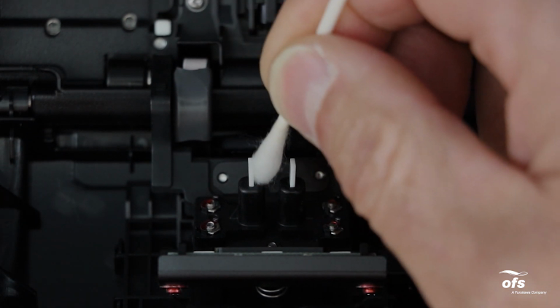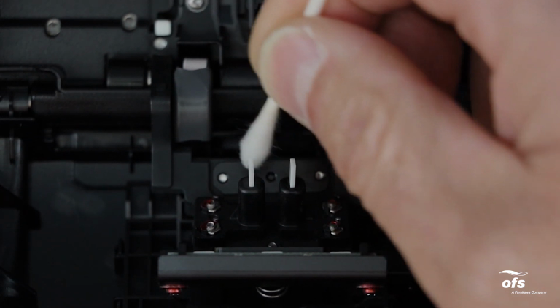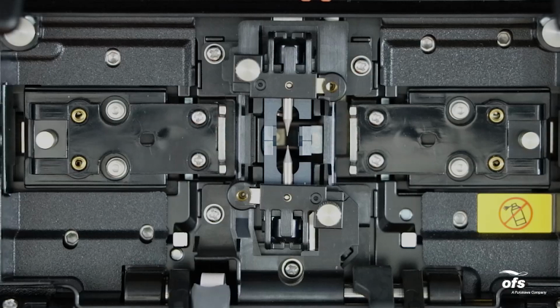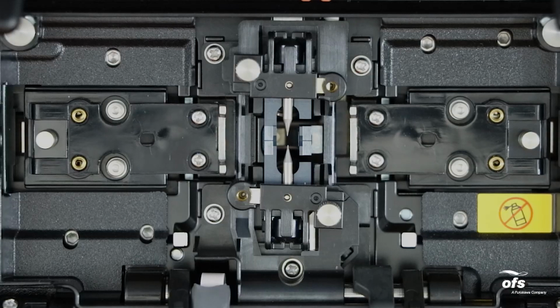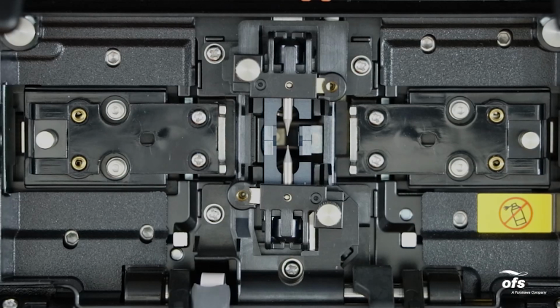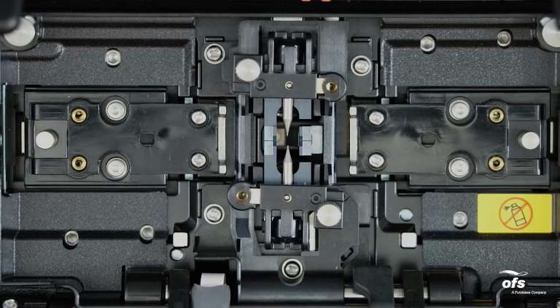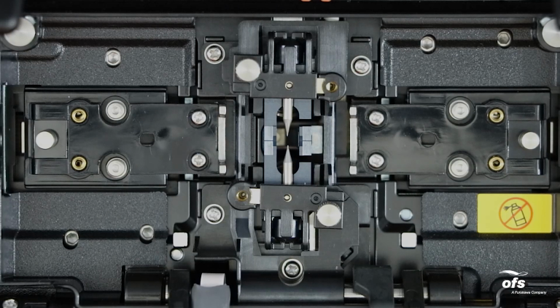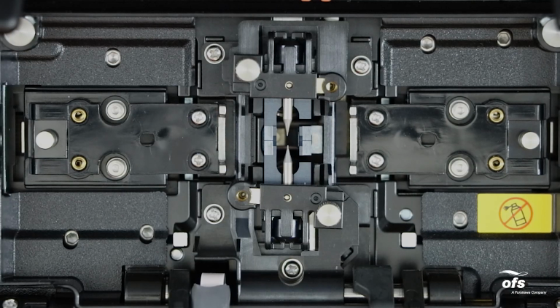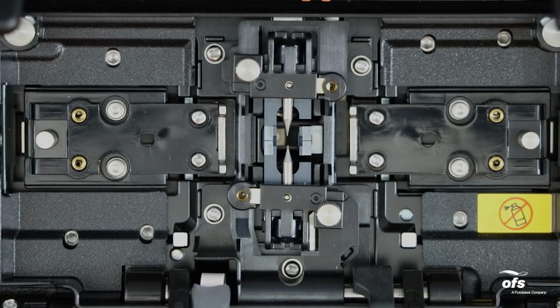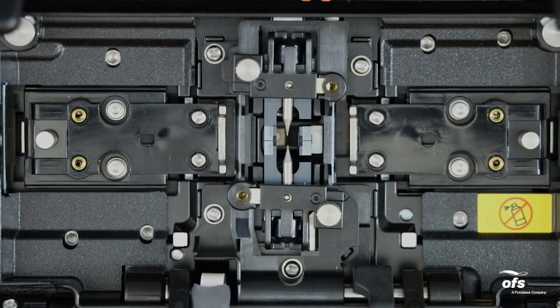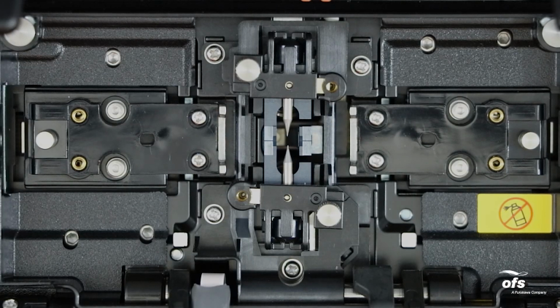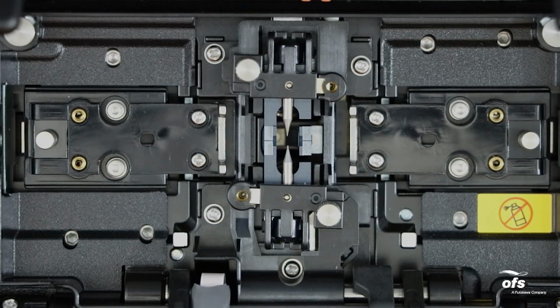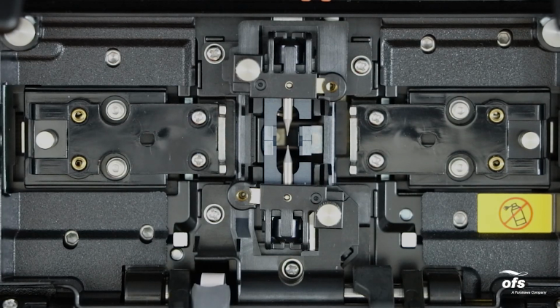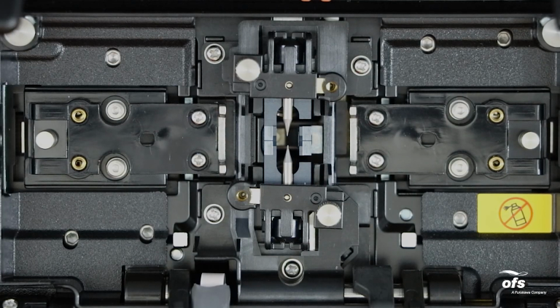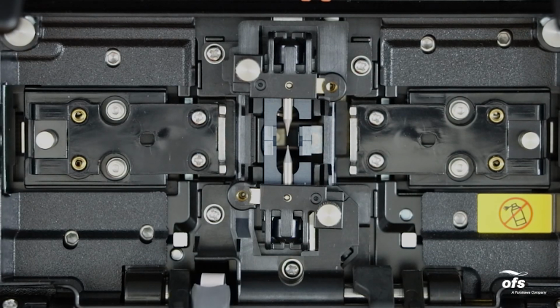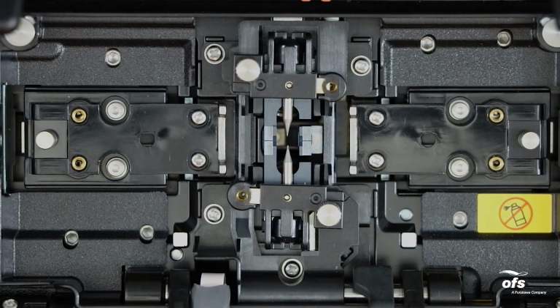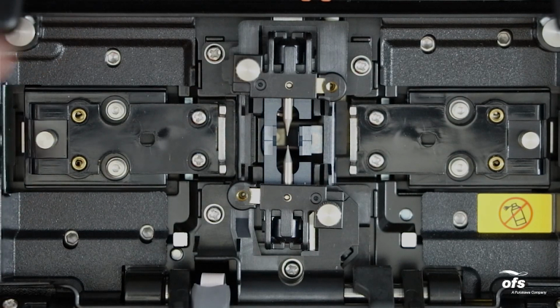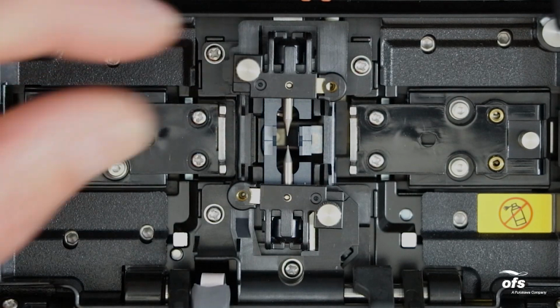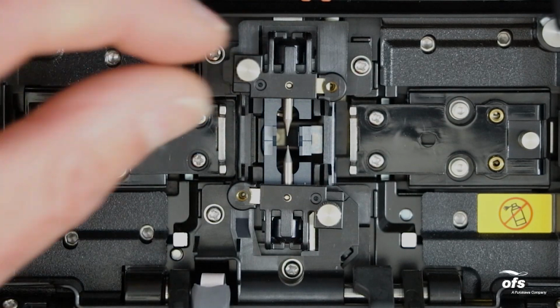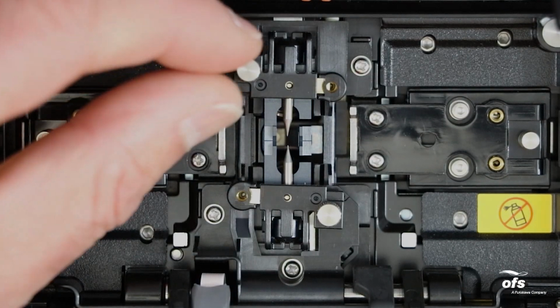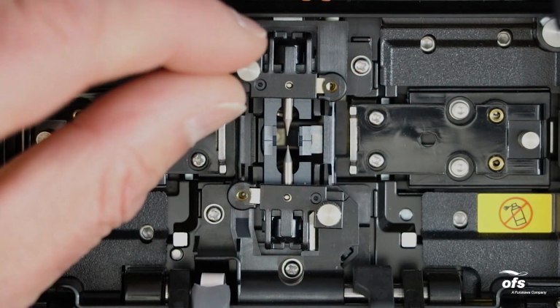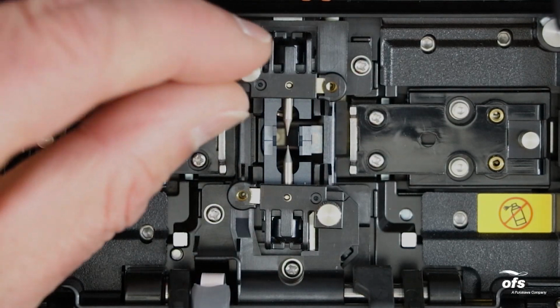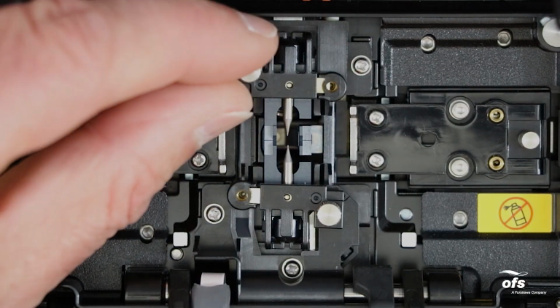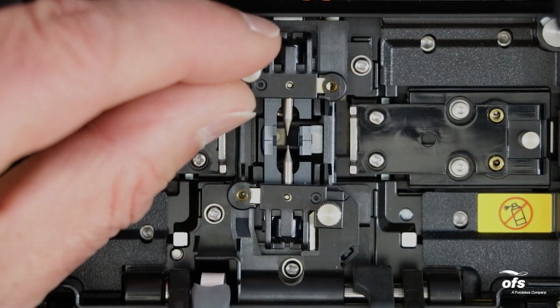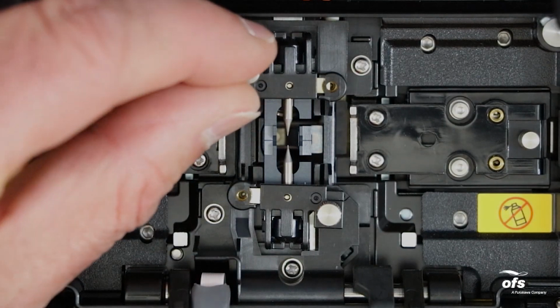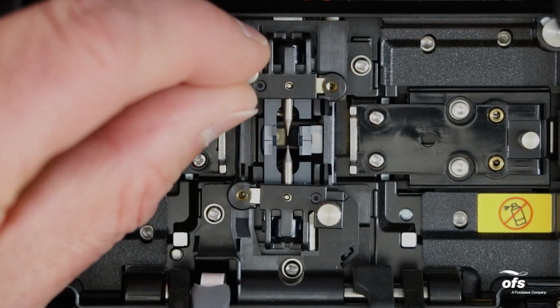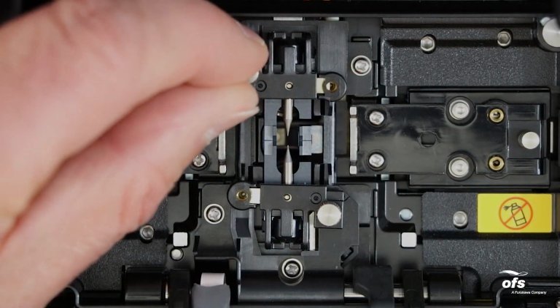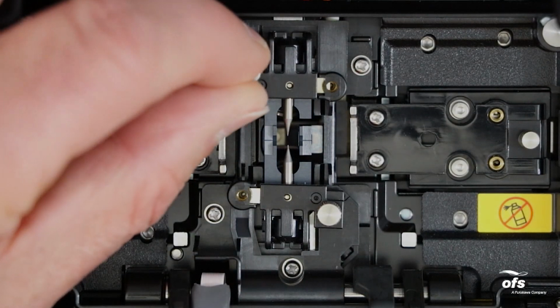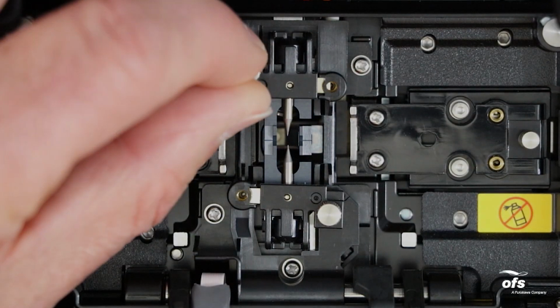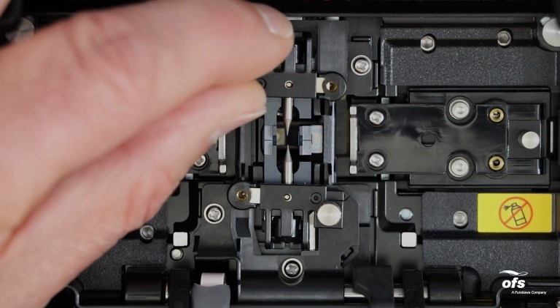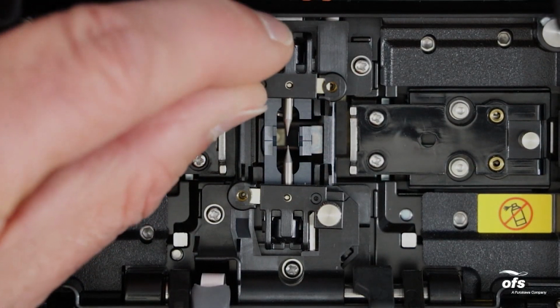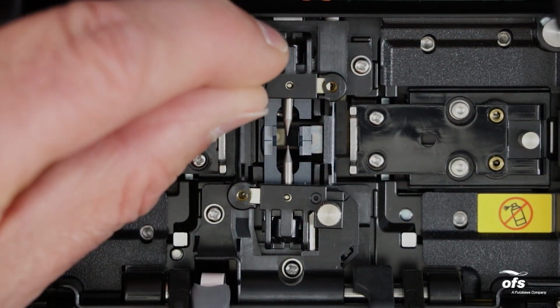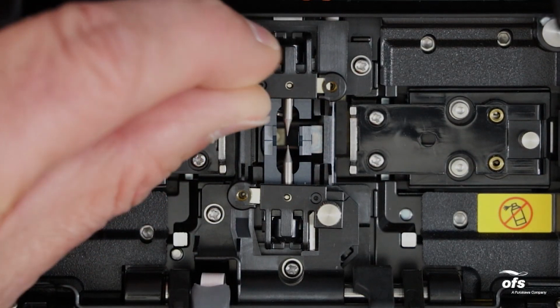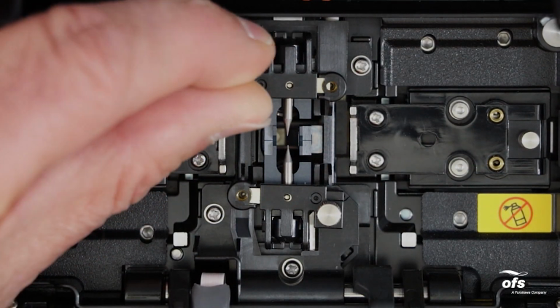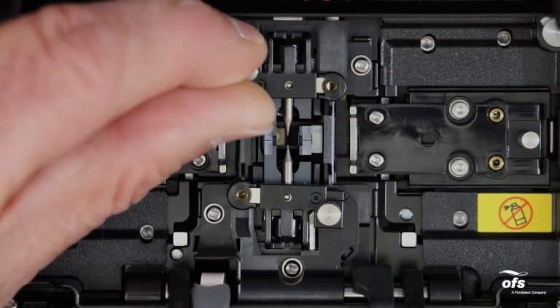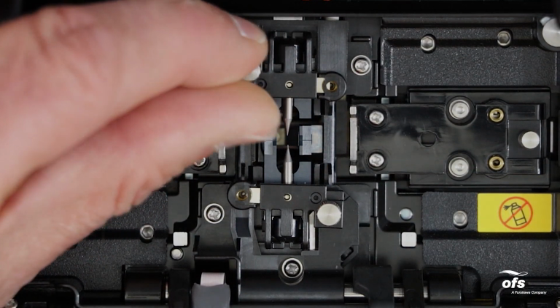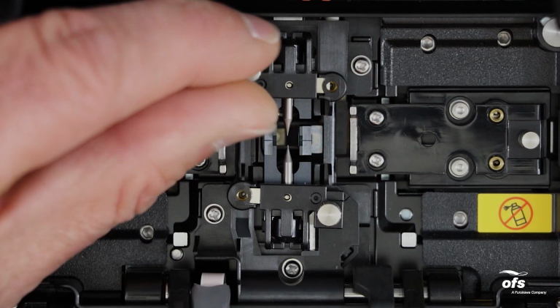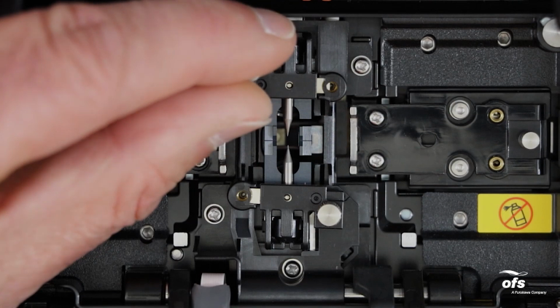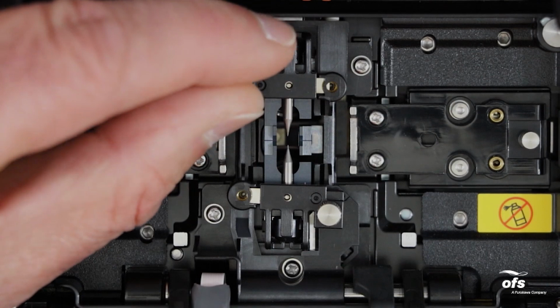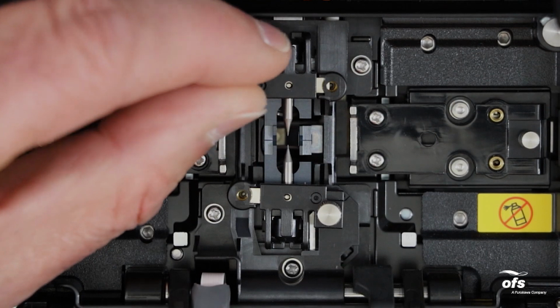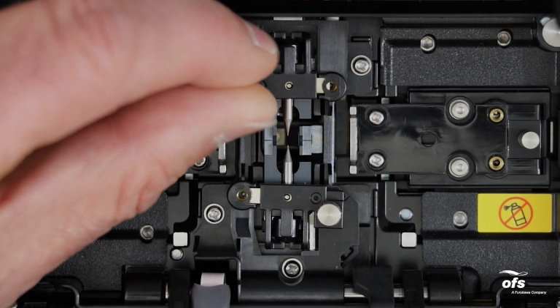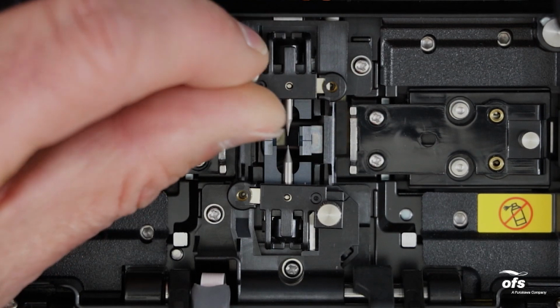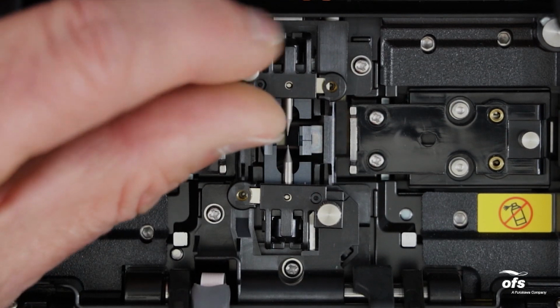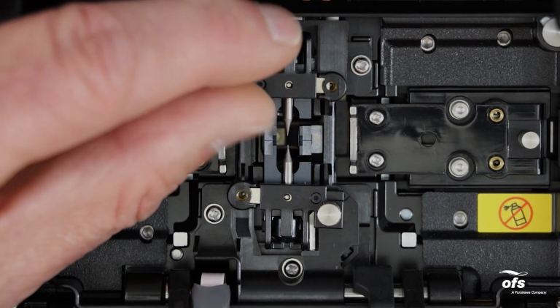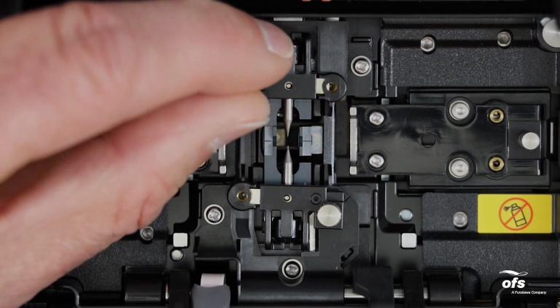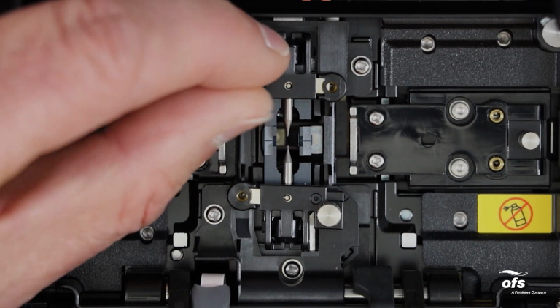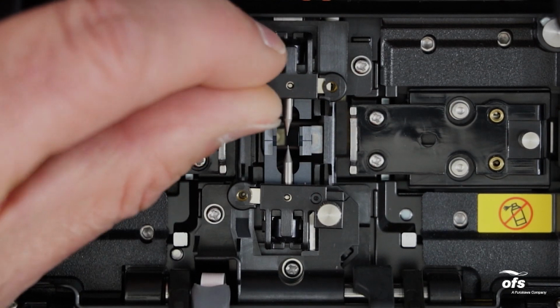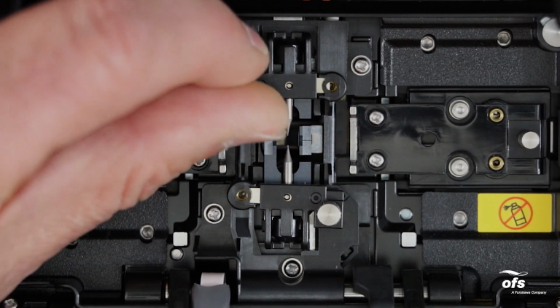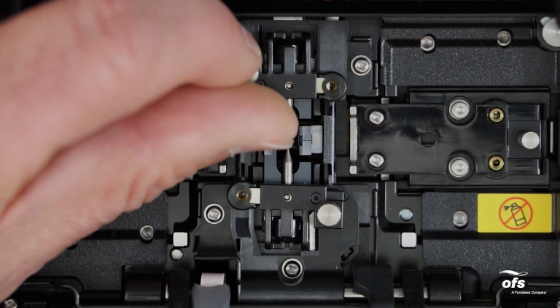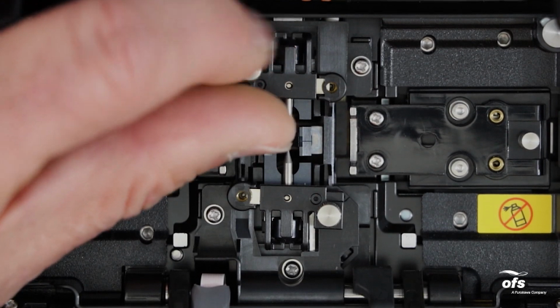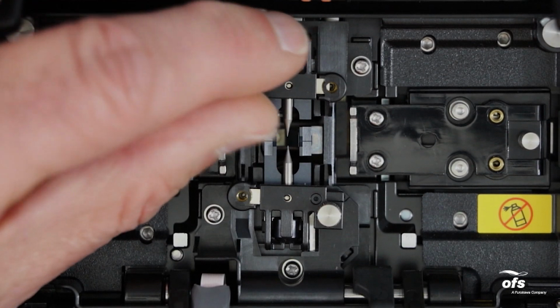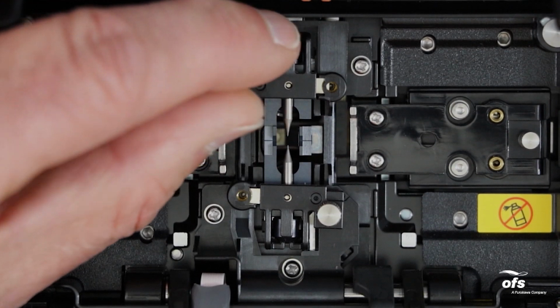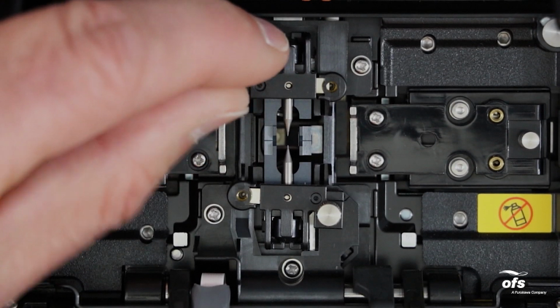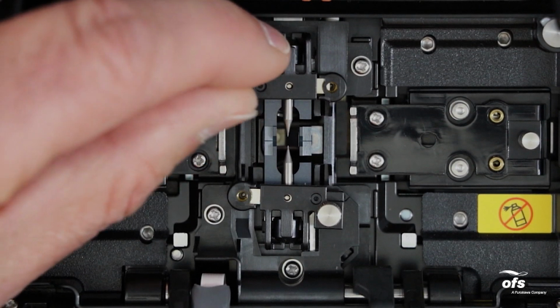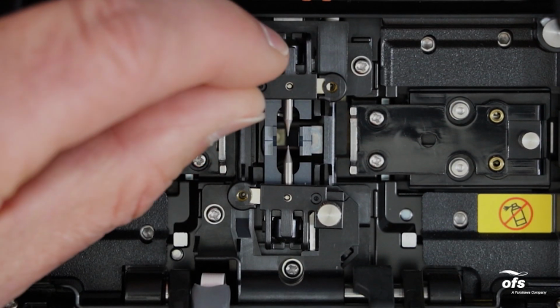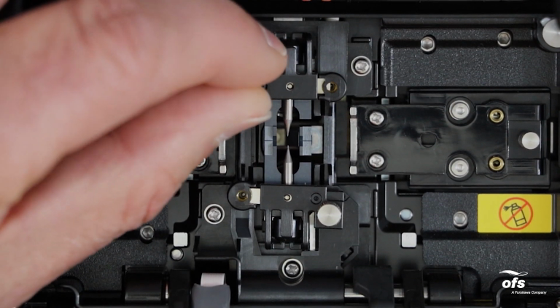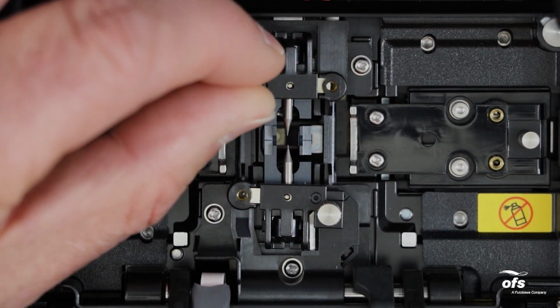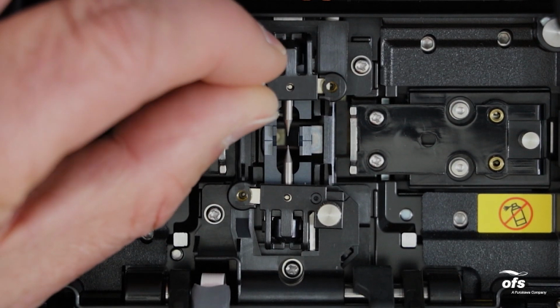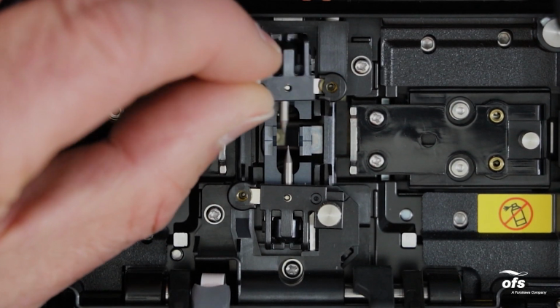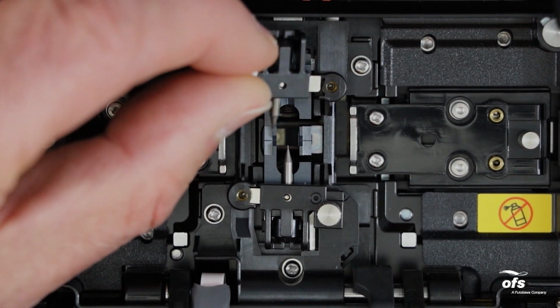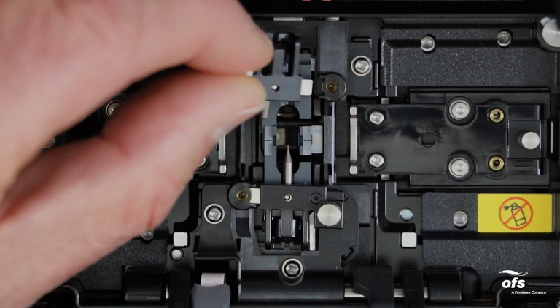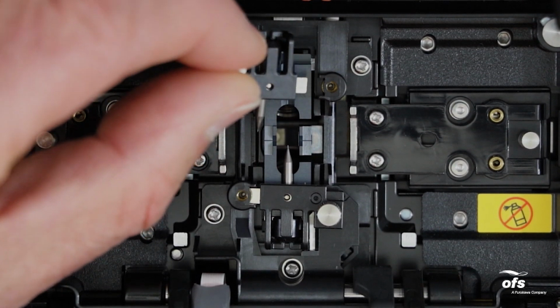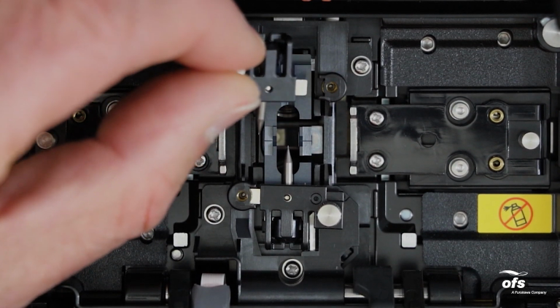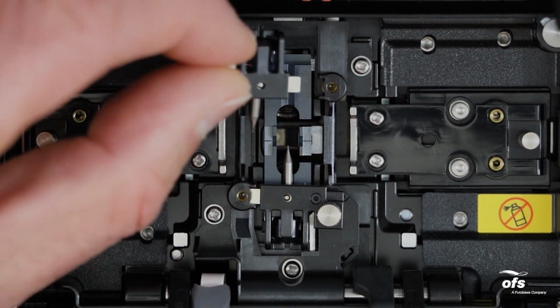Remove the electrodes by unscrewing the electrode holder thumb screws, then remove the electrodes with the electrode holder.